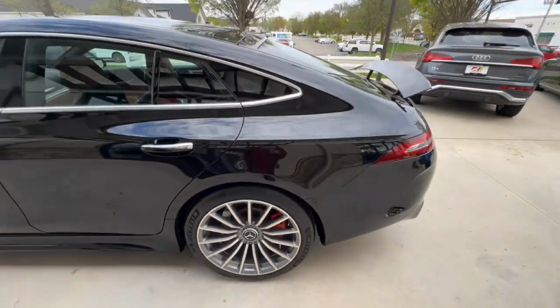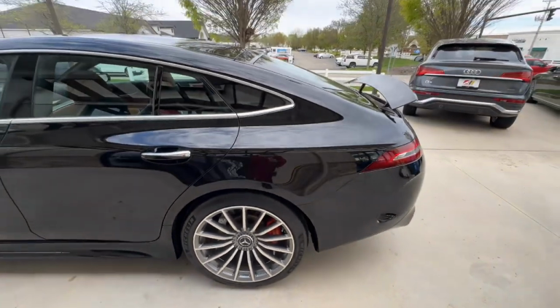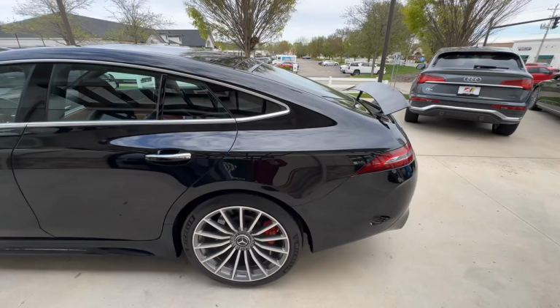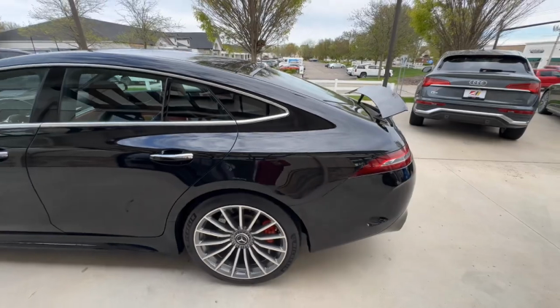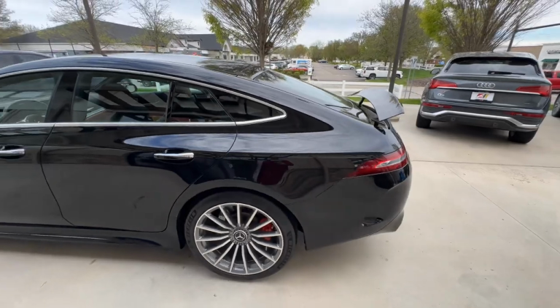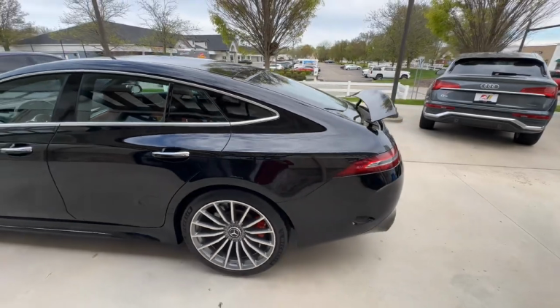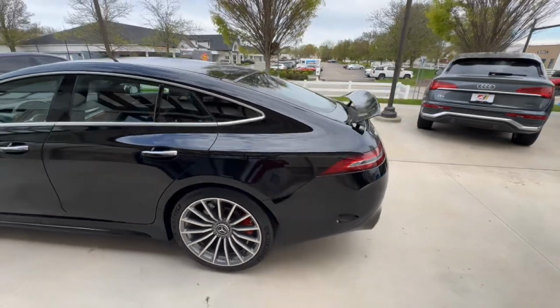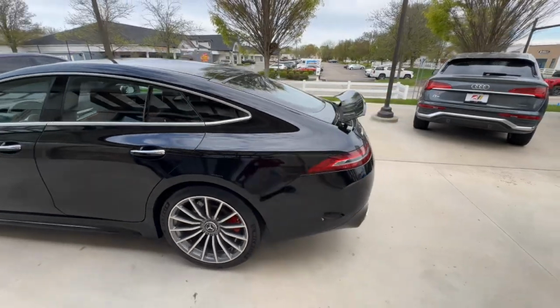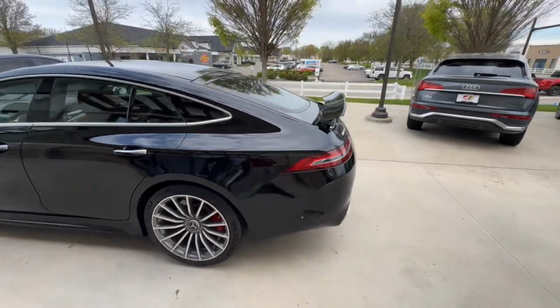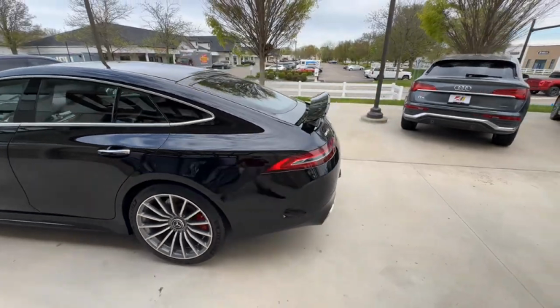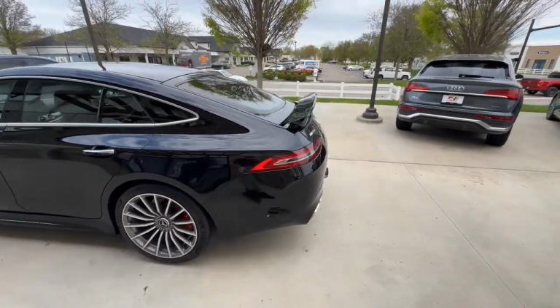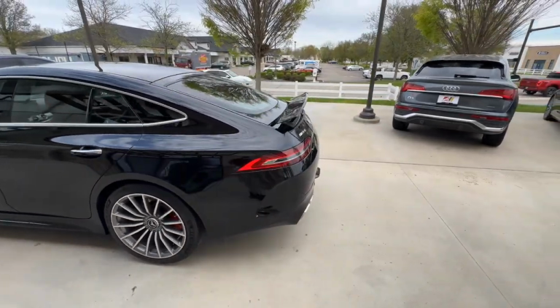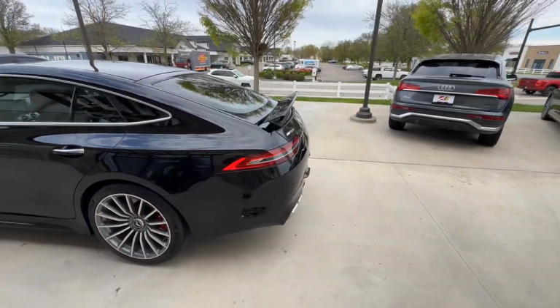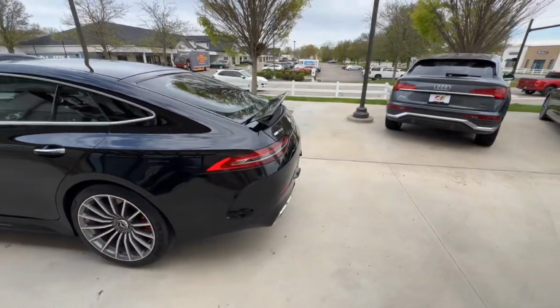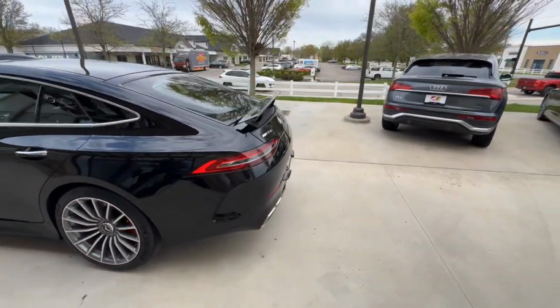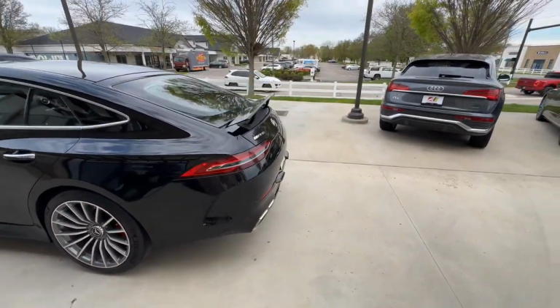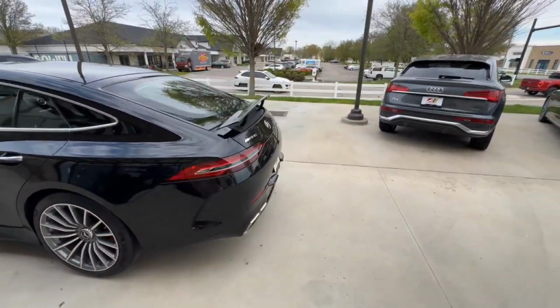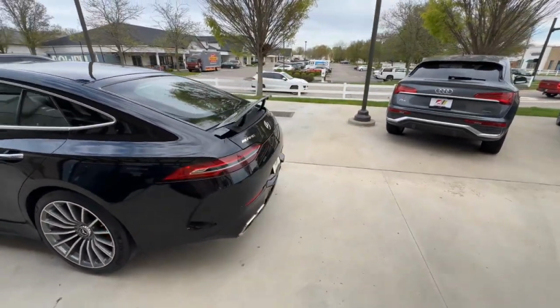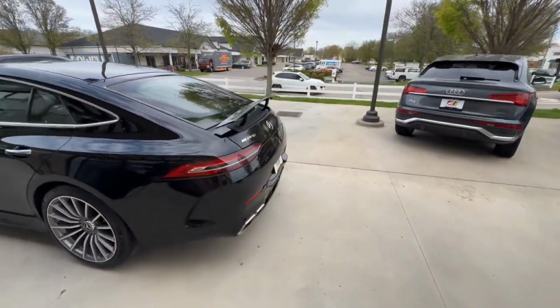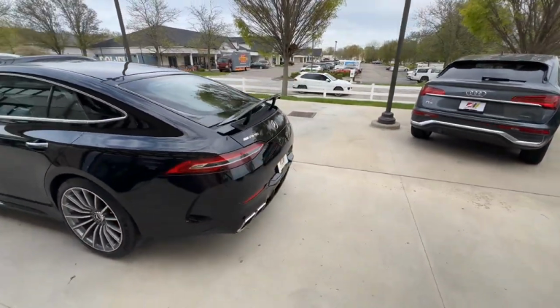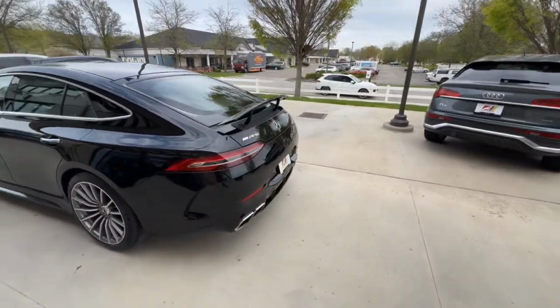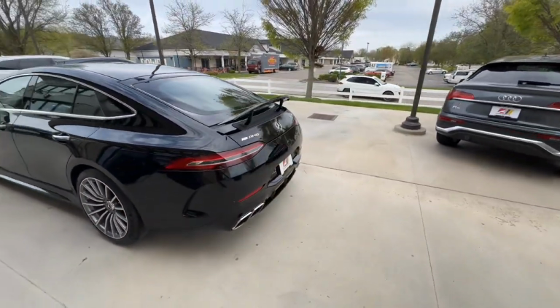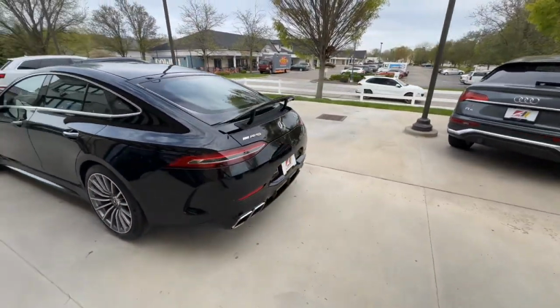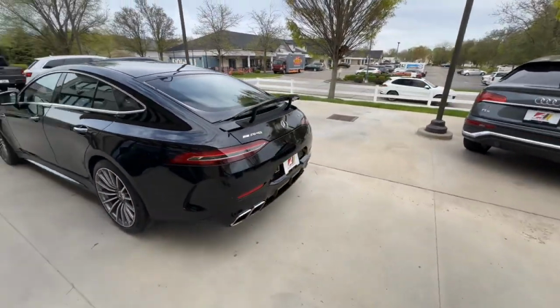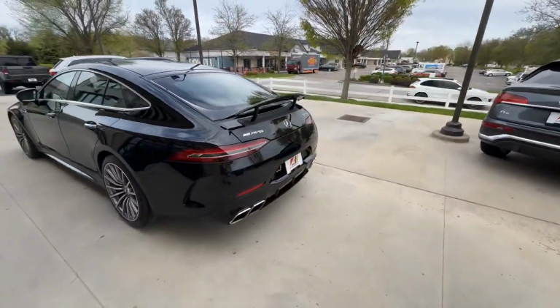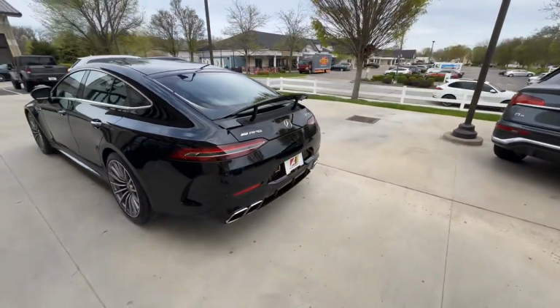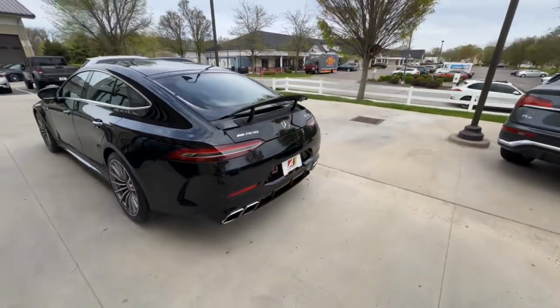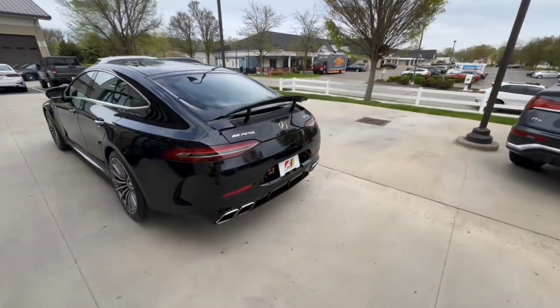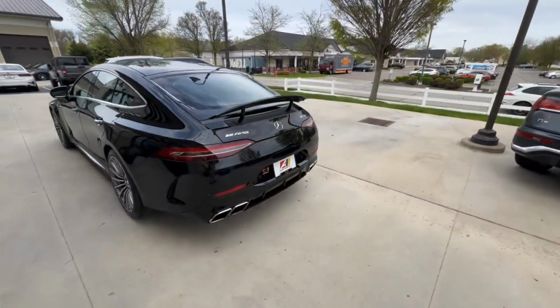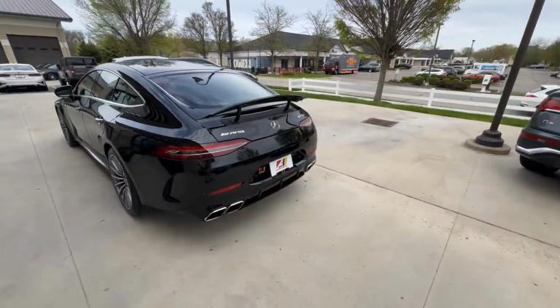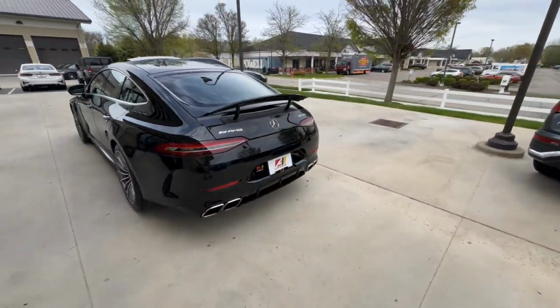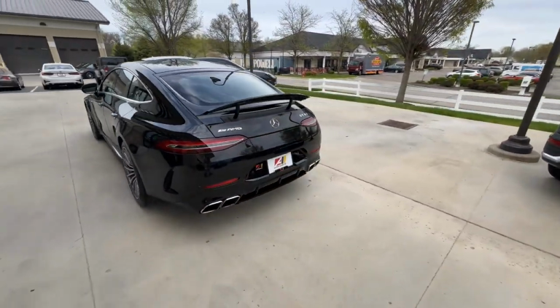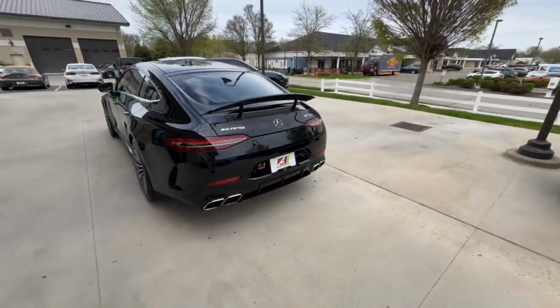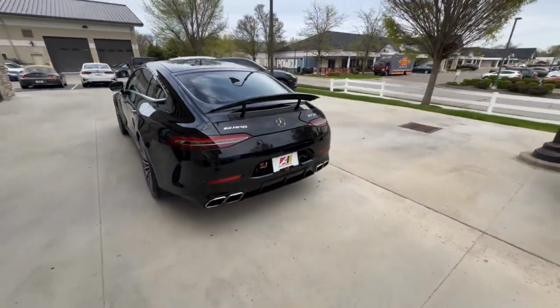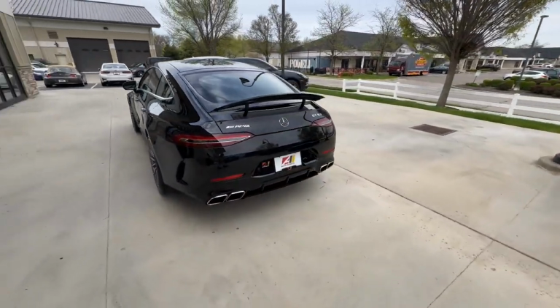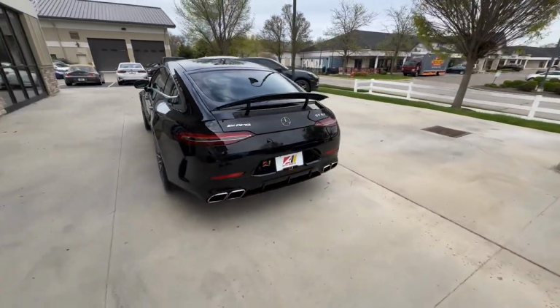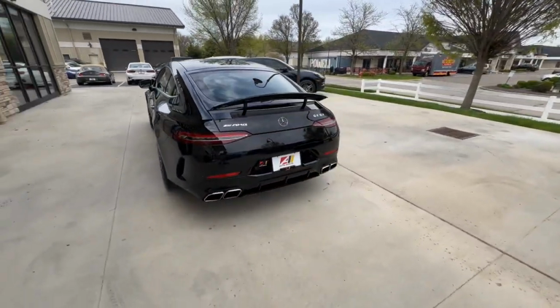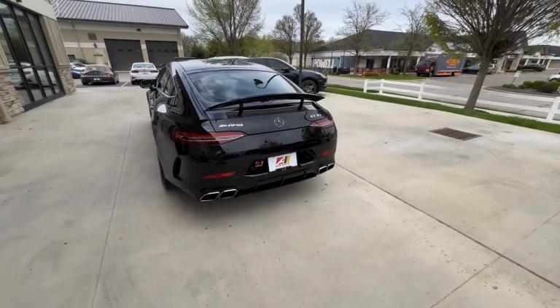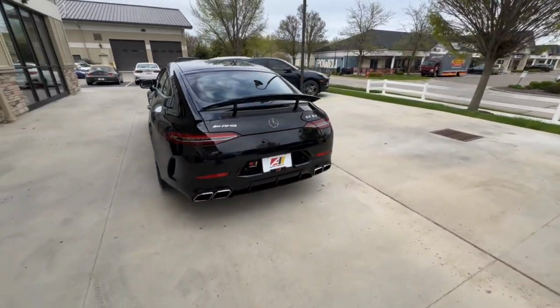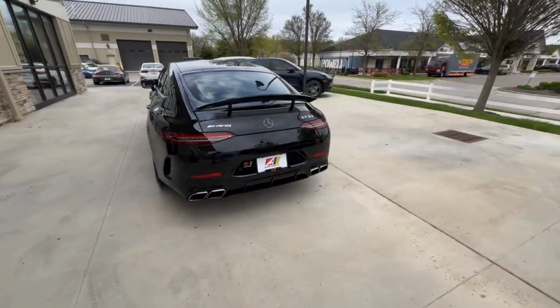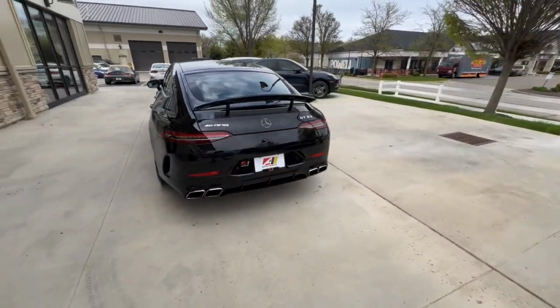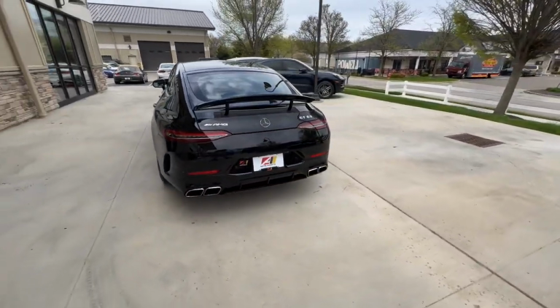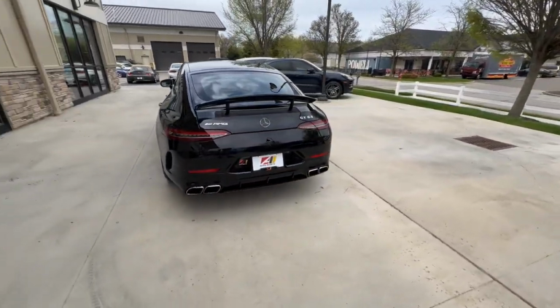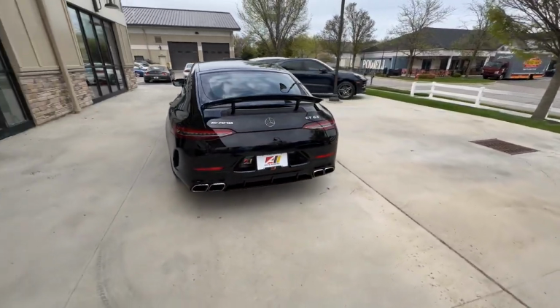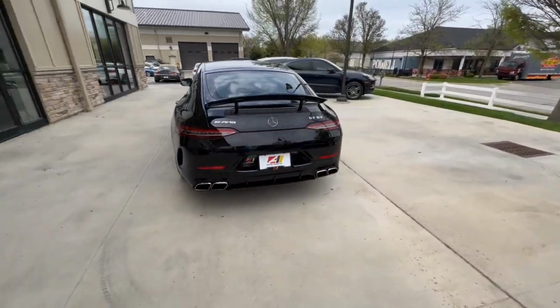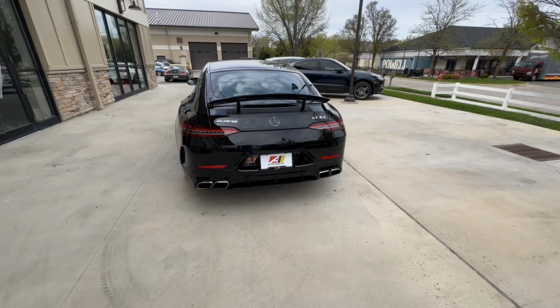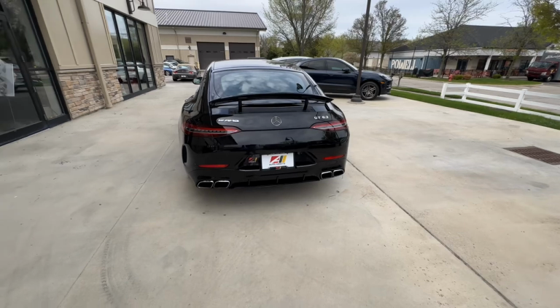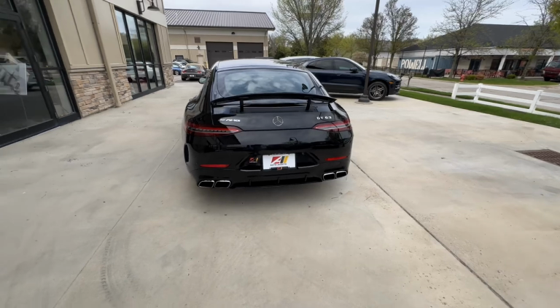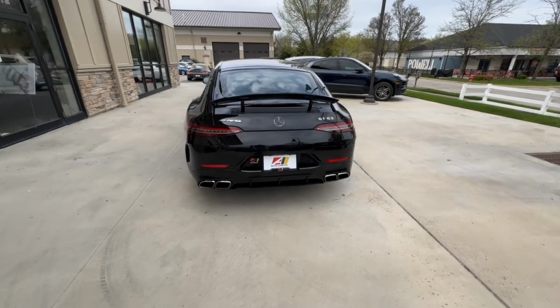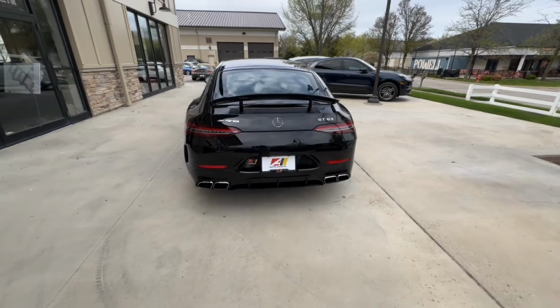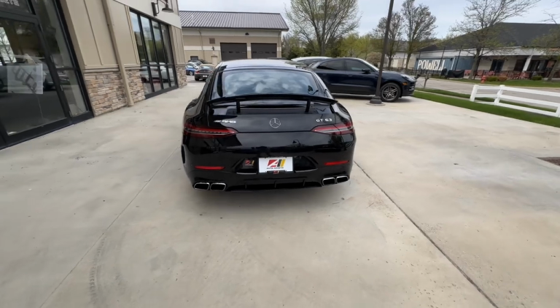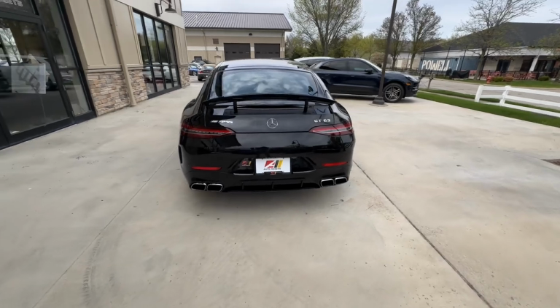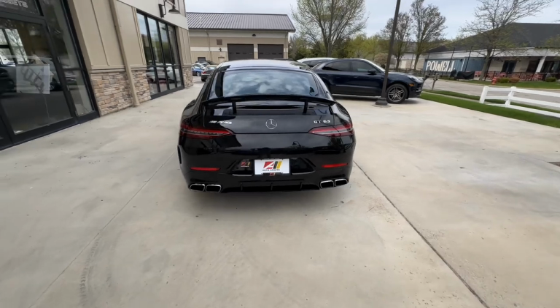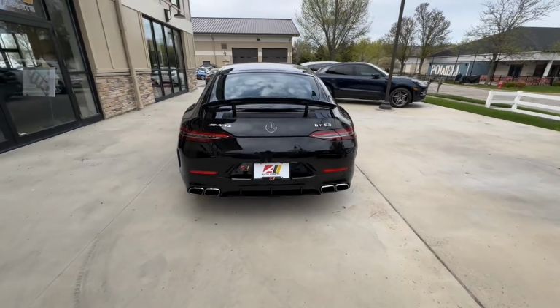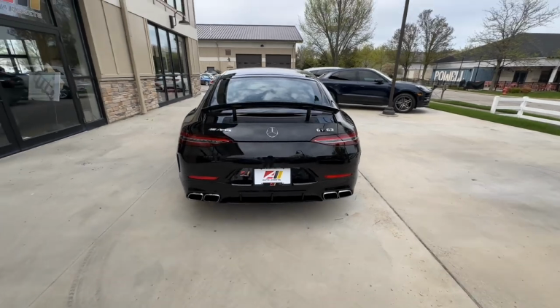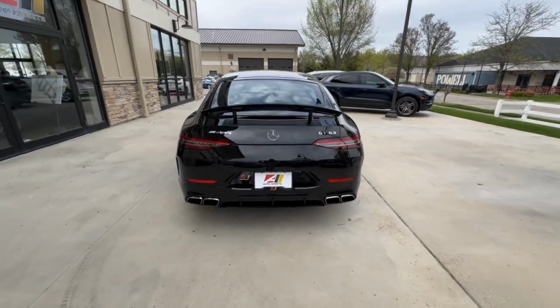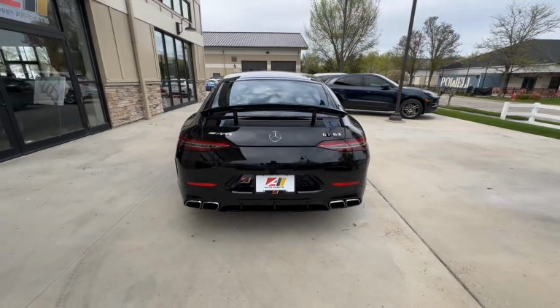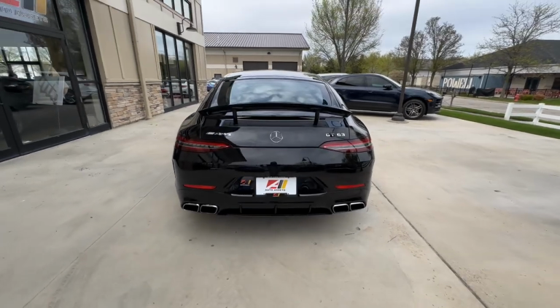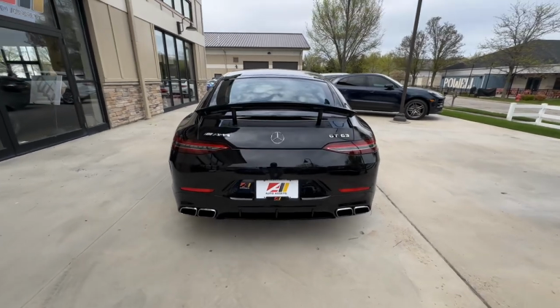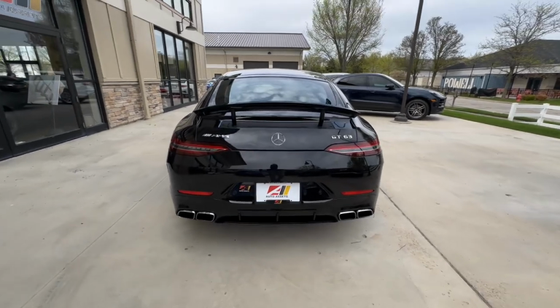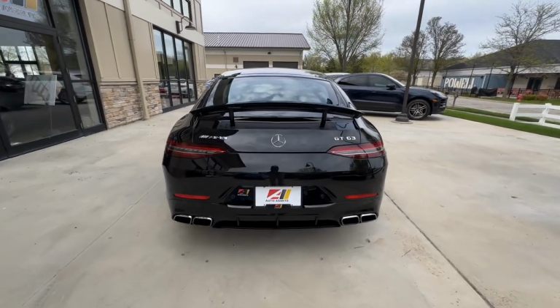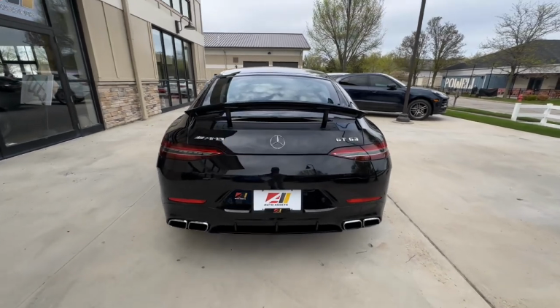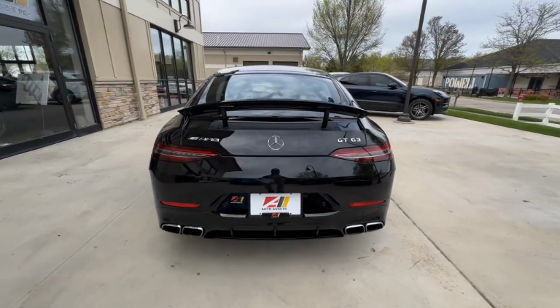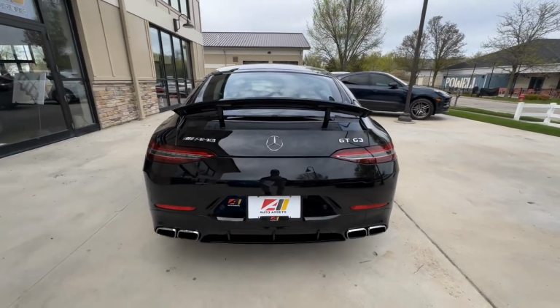The back end of this car is definitely my favorite — quad tip exhaust with the AMG logos and a huge rear diffuser.